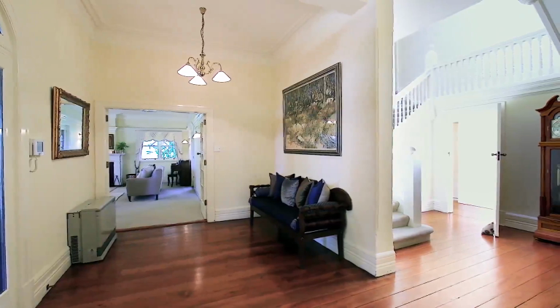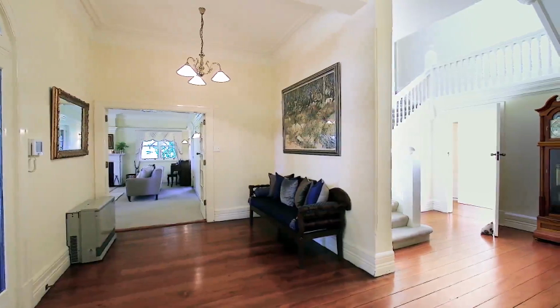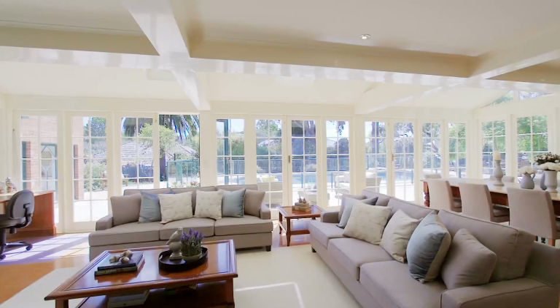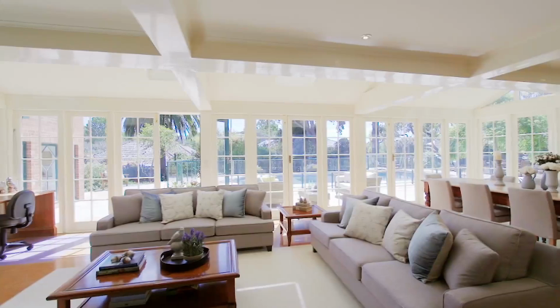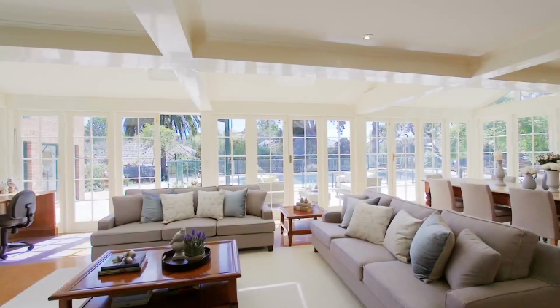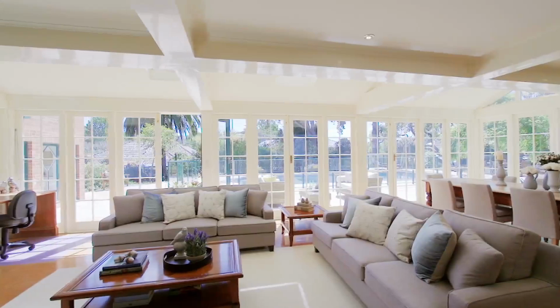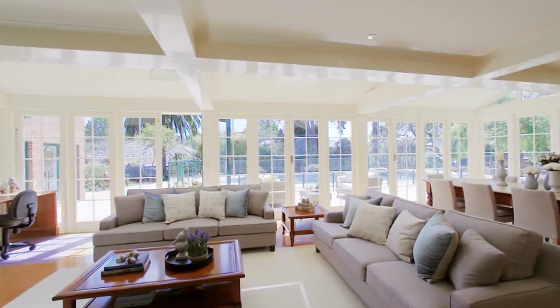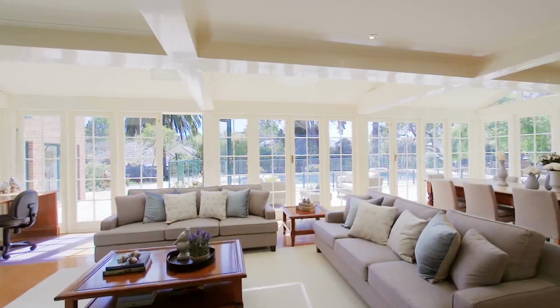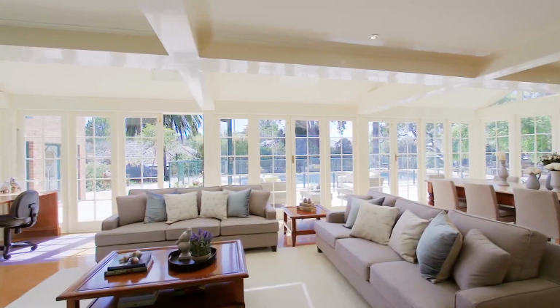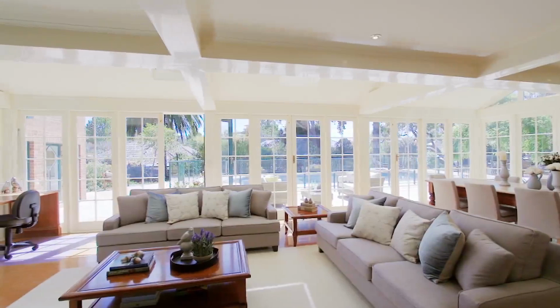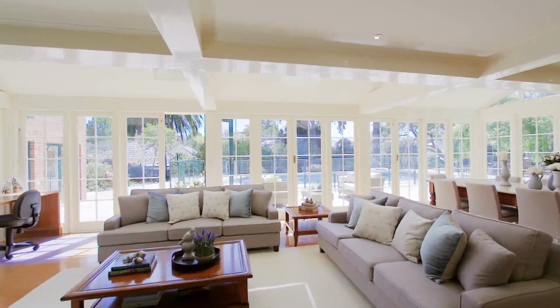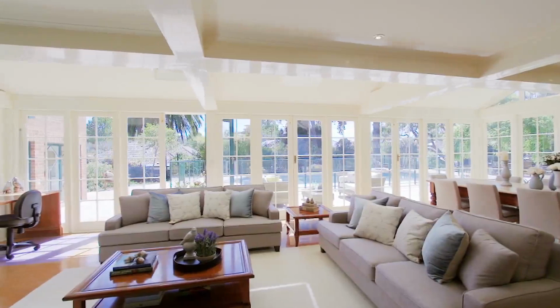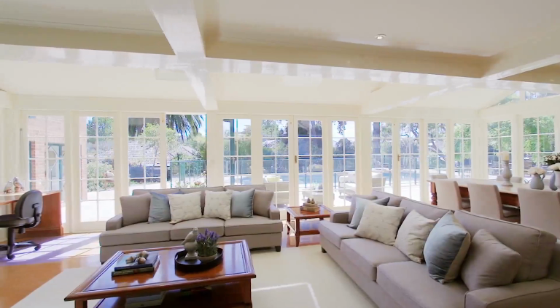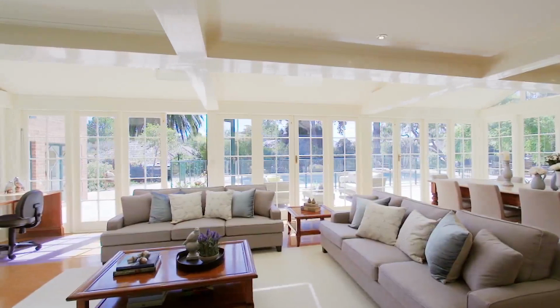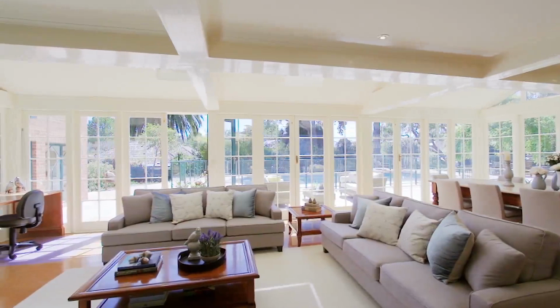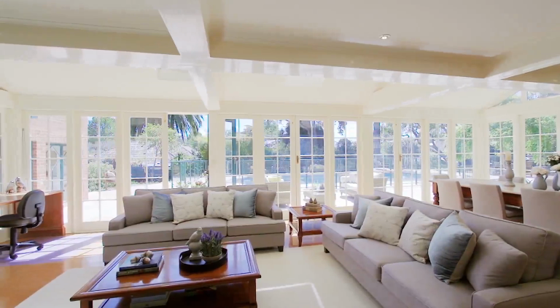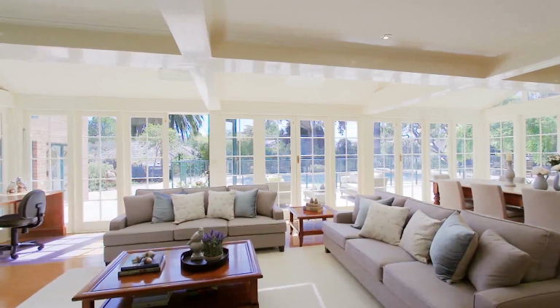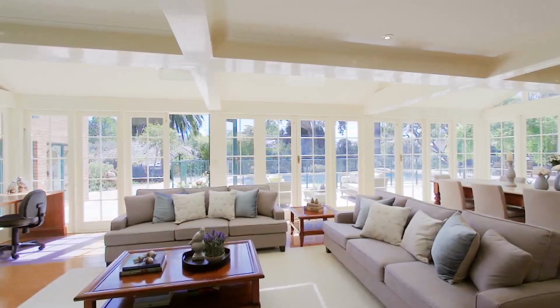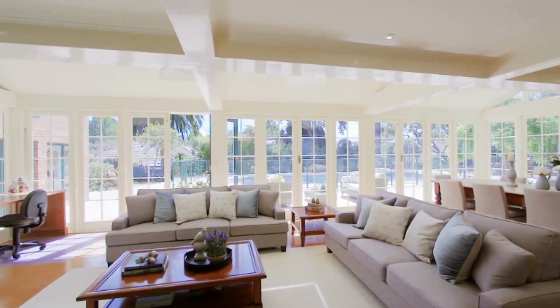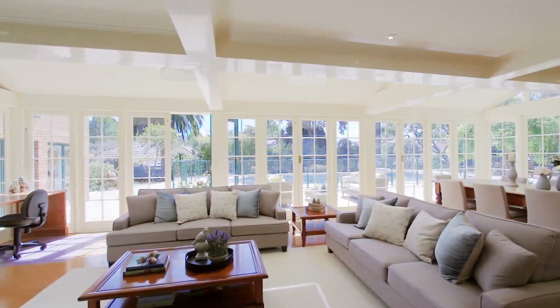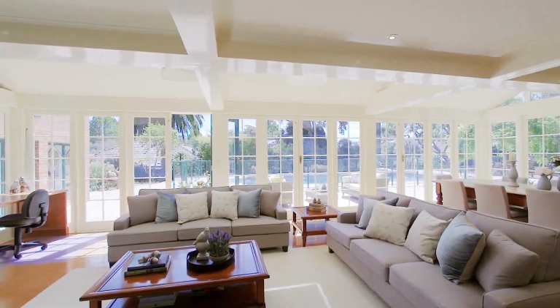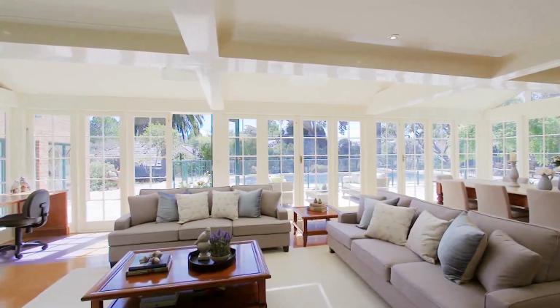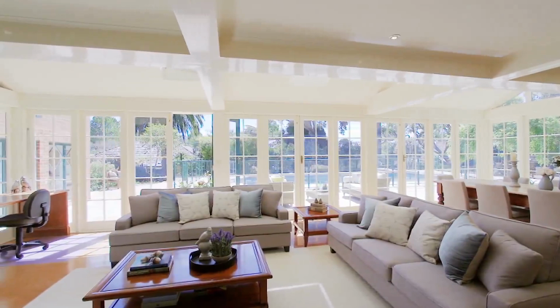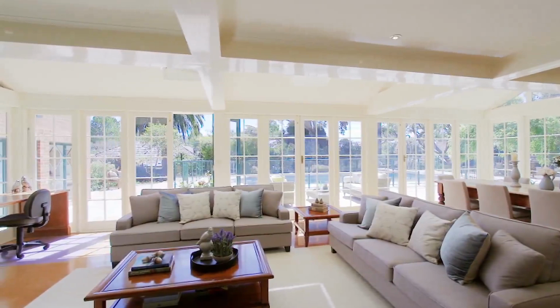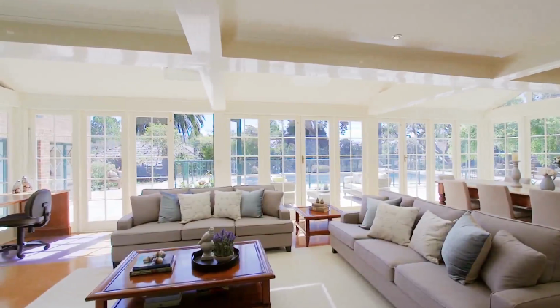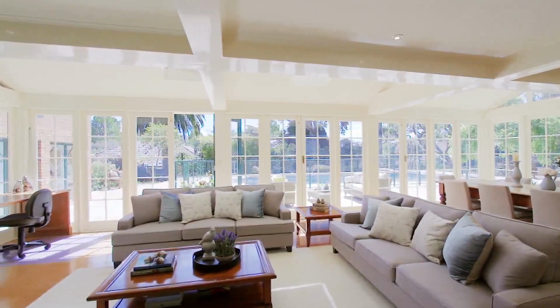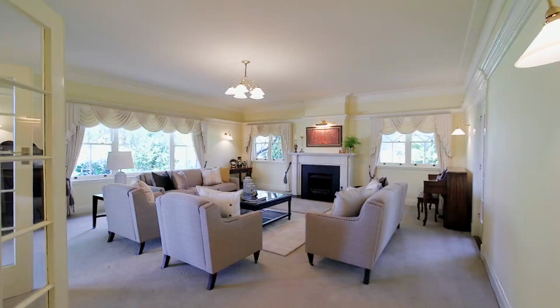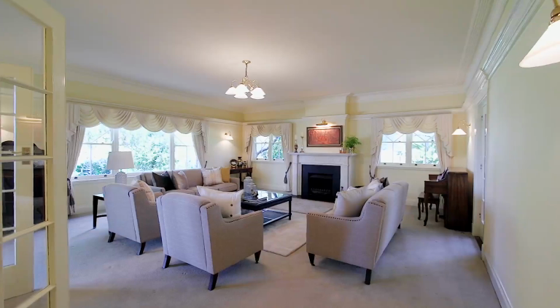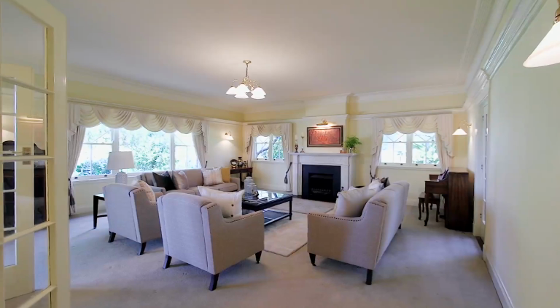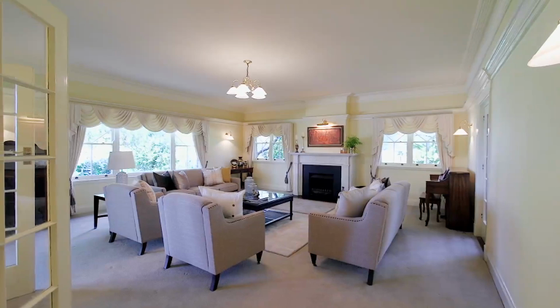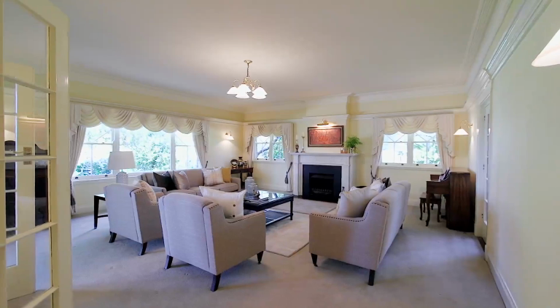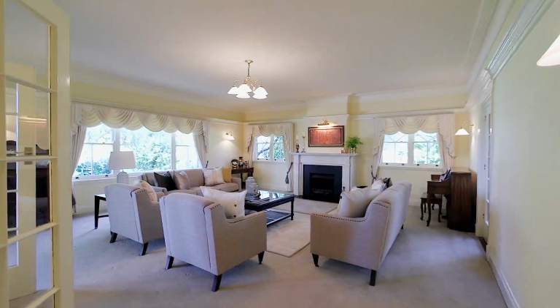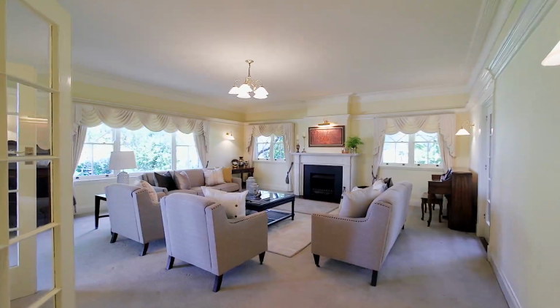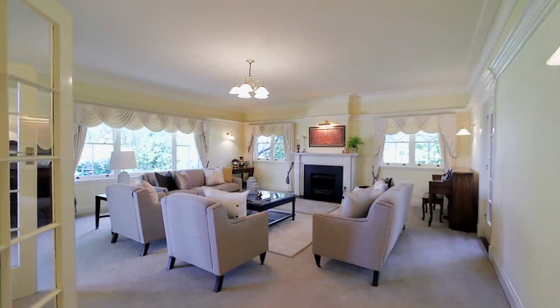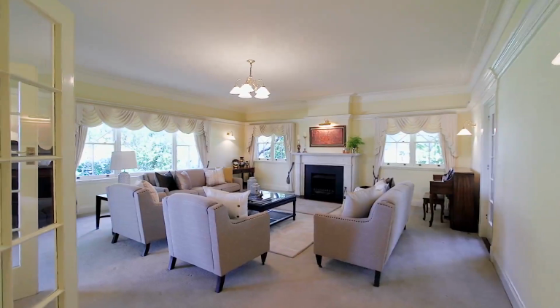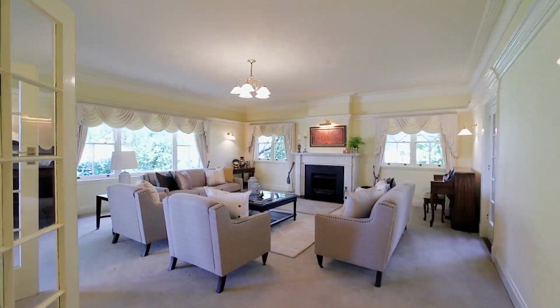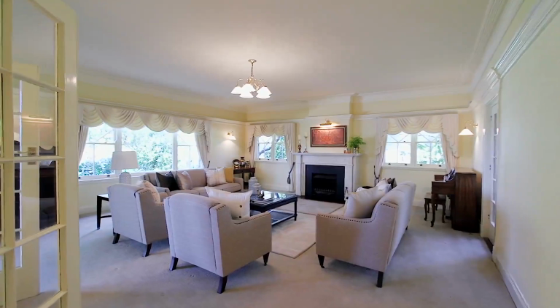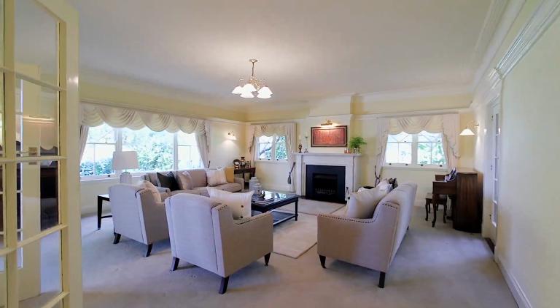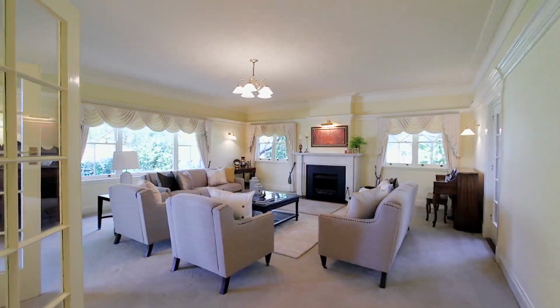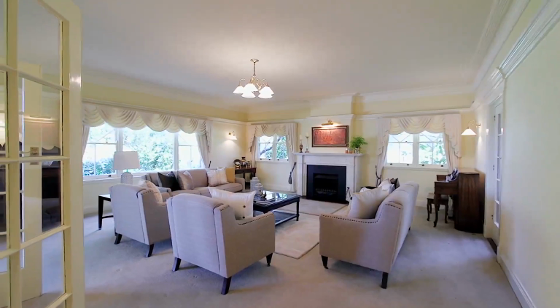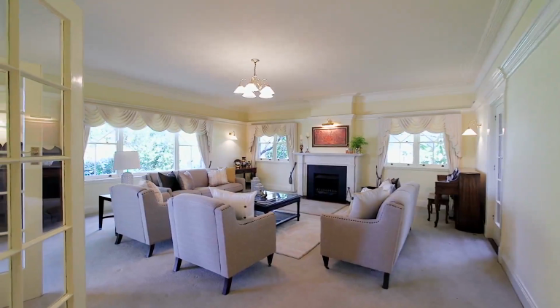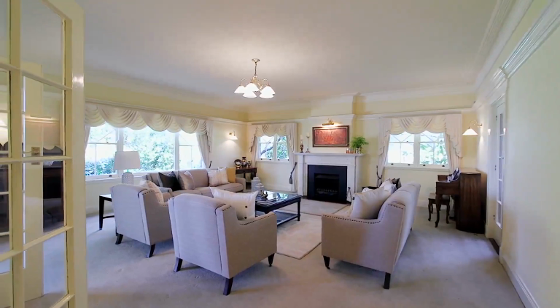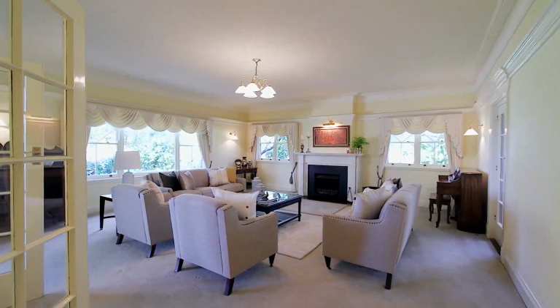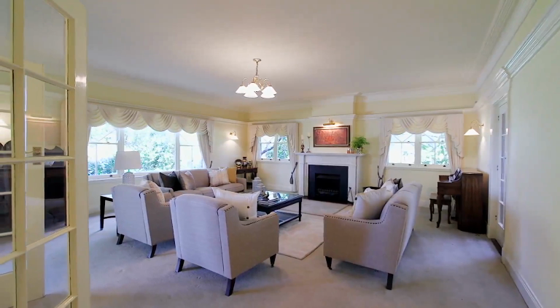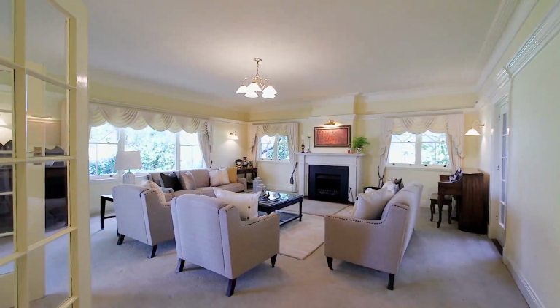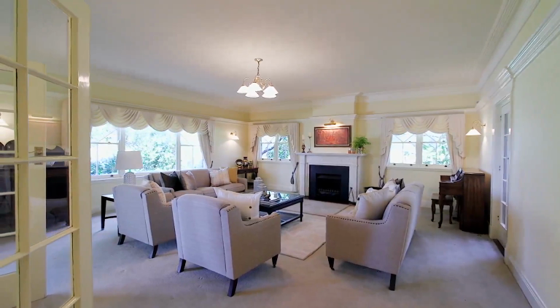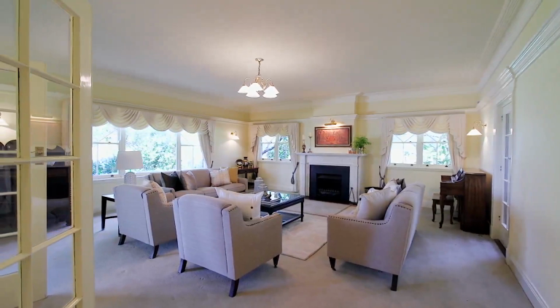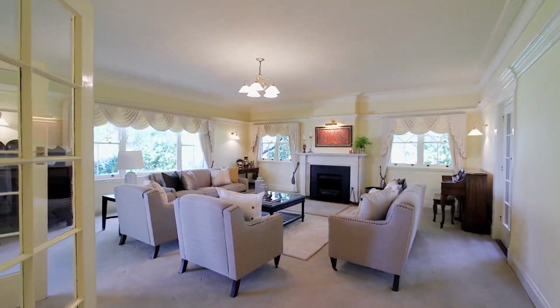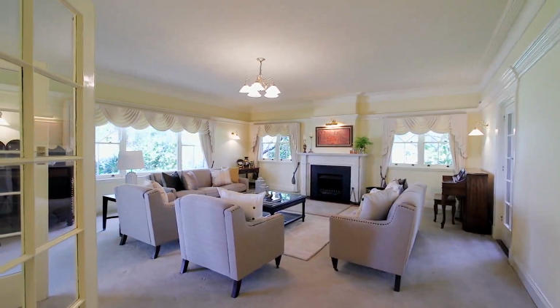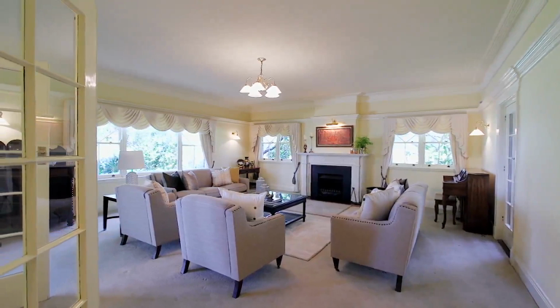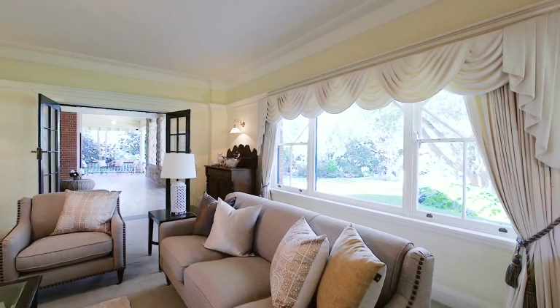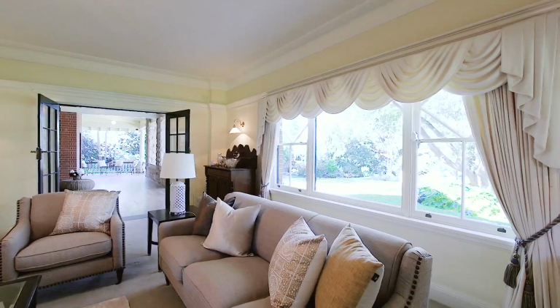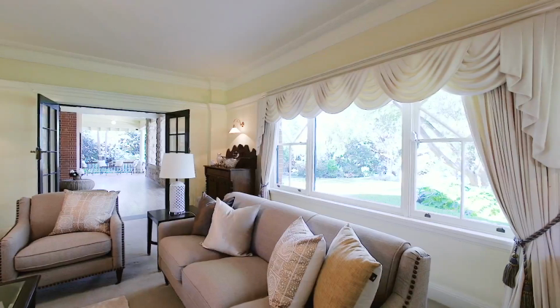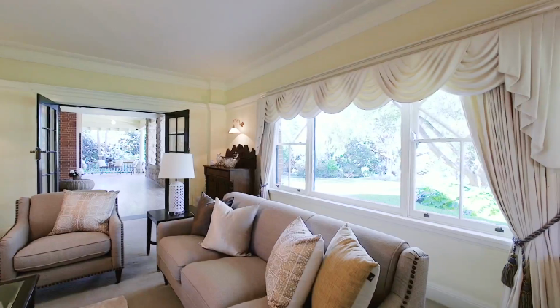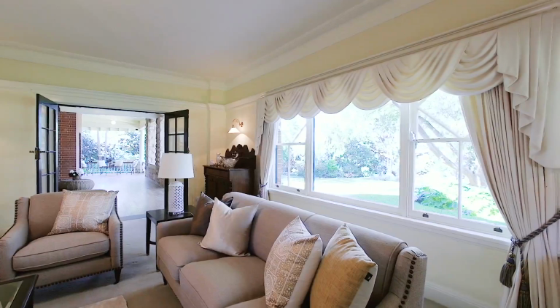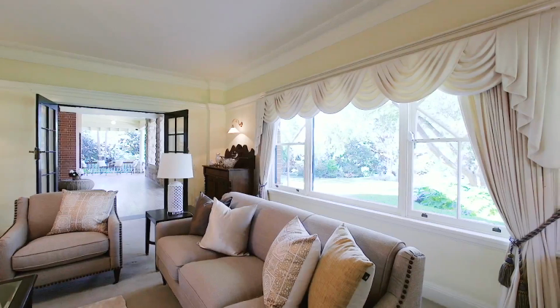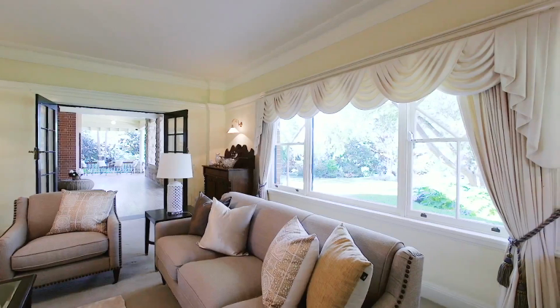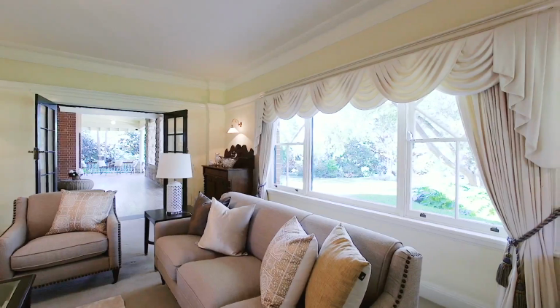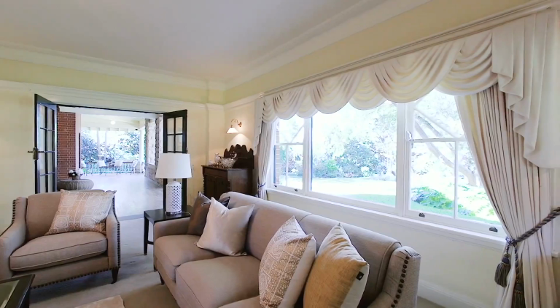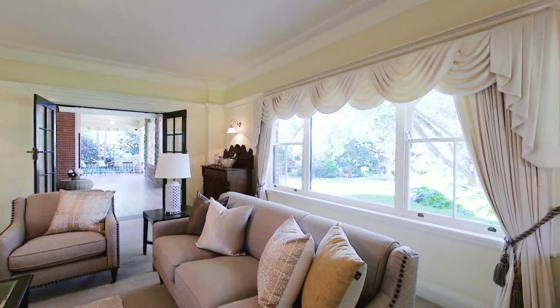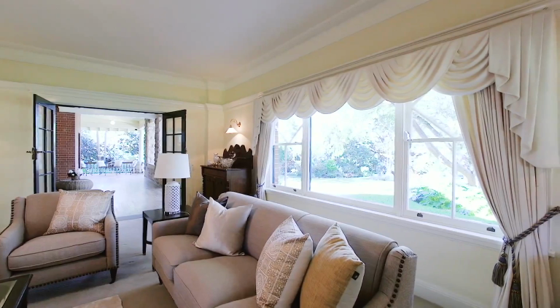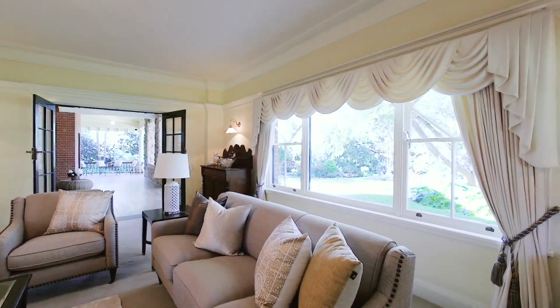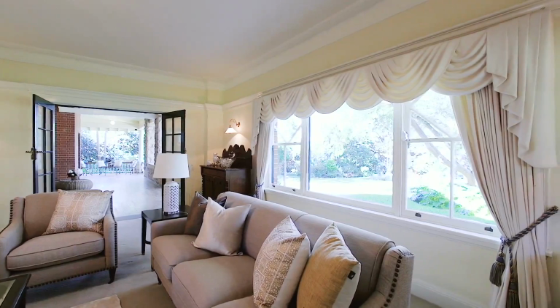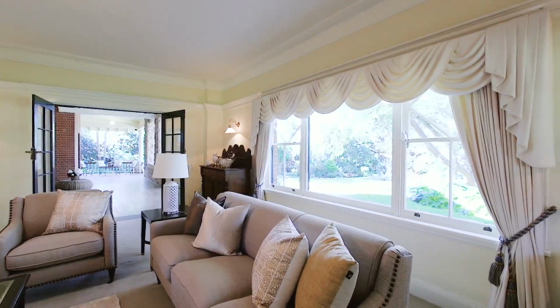To the right, you will find a sun-soaked reception room. Meanwhile, on your left, you're presented with a perfect formal lounge in which you can entertain your guests.